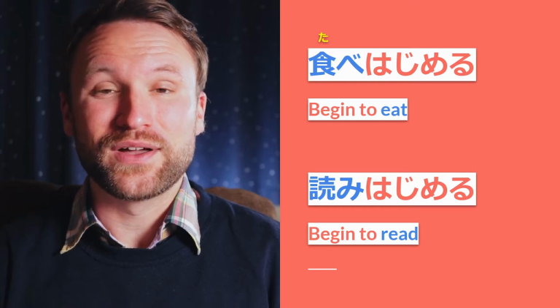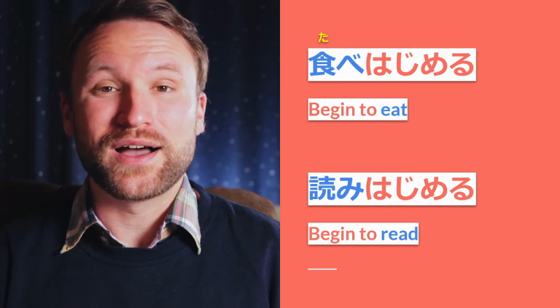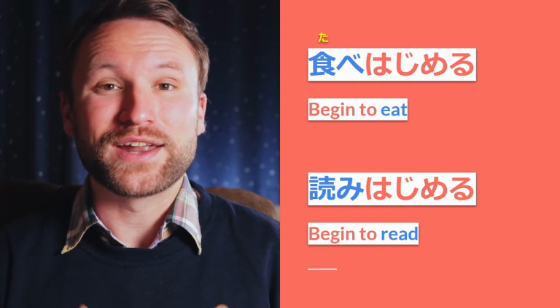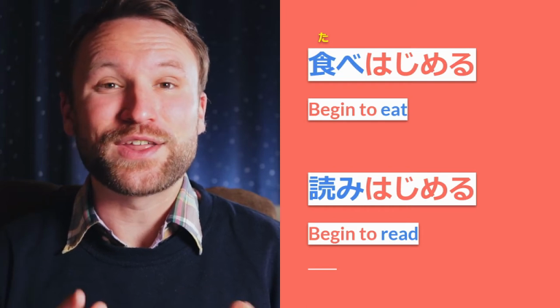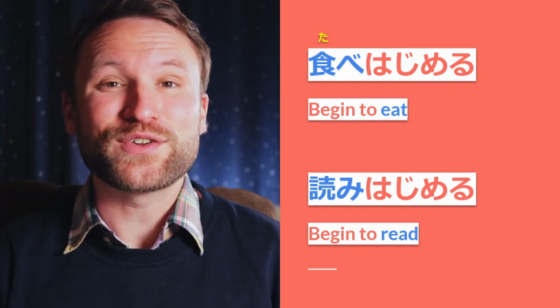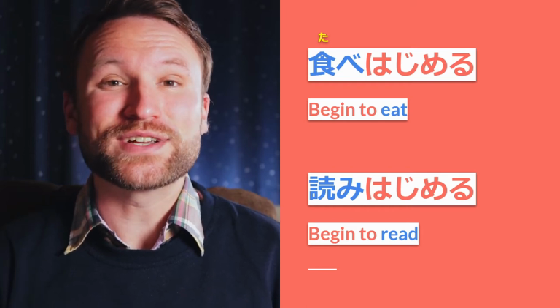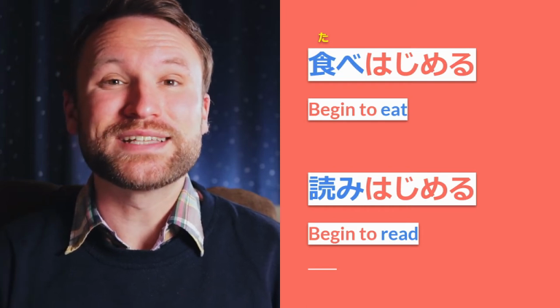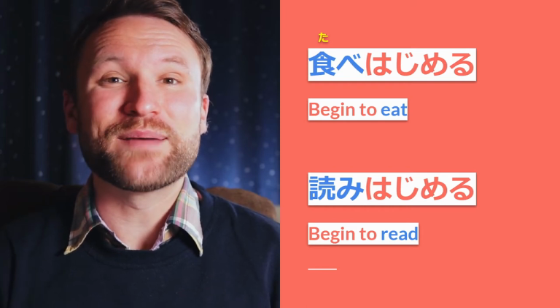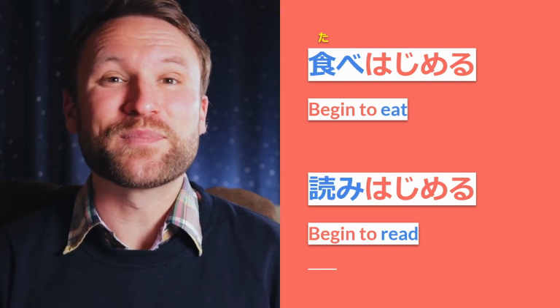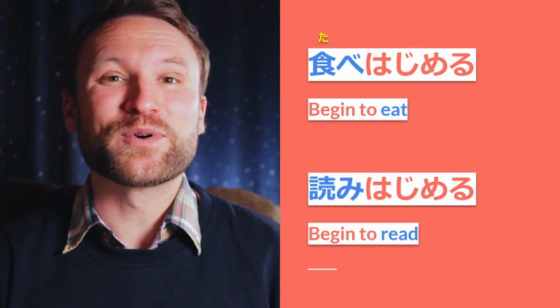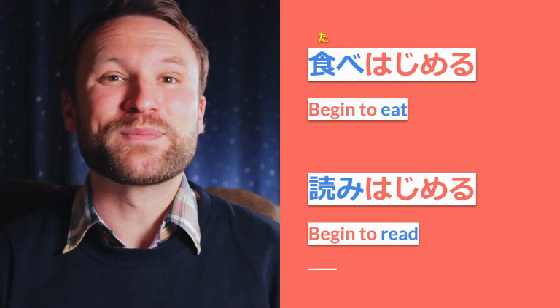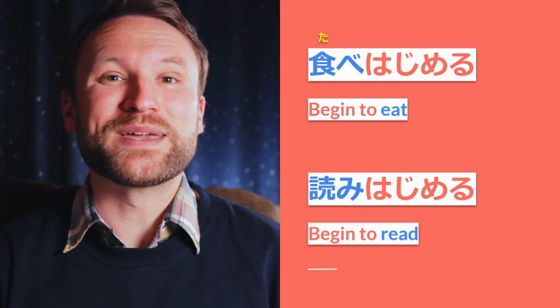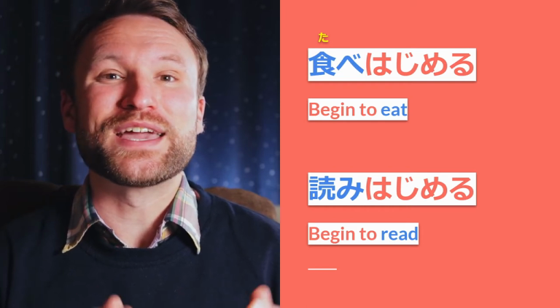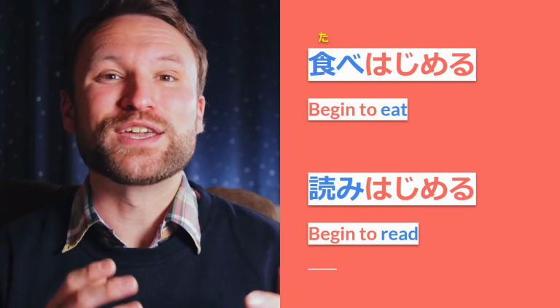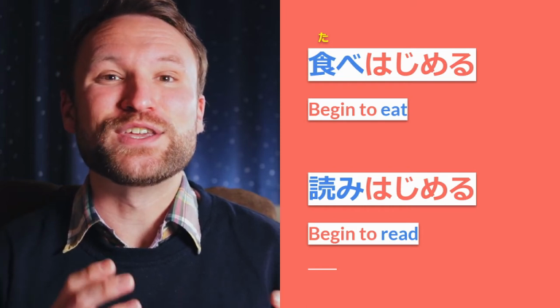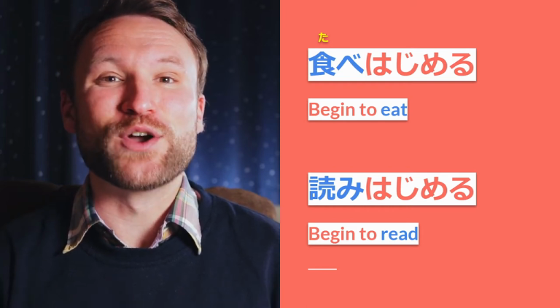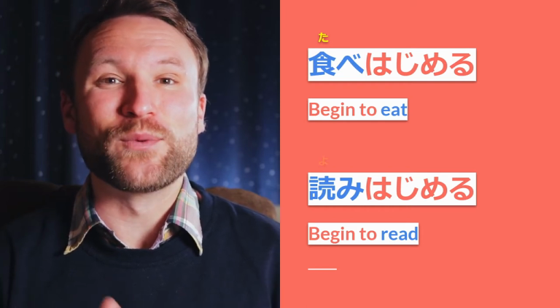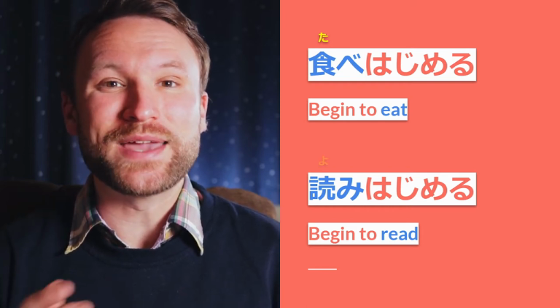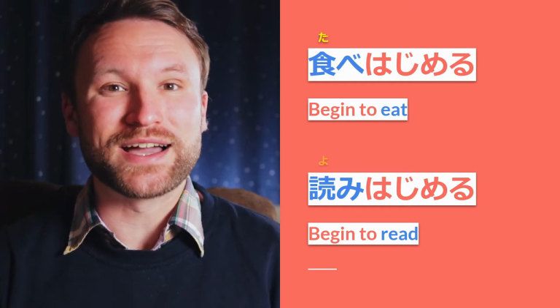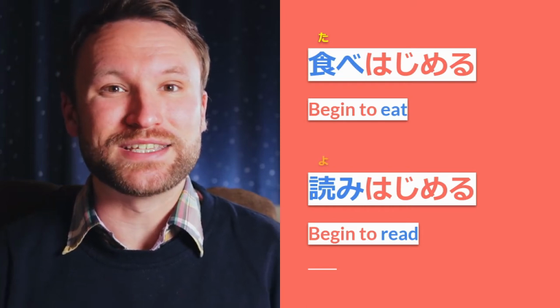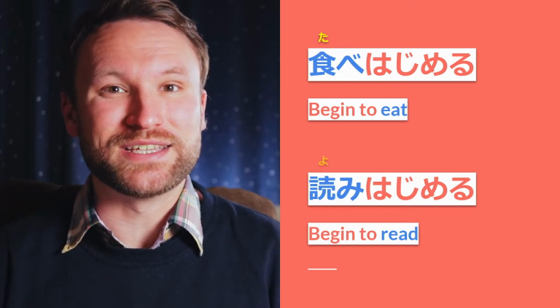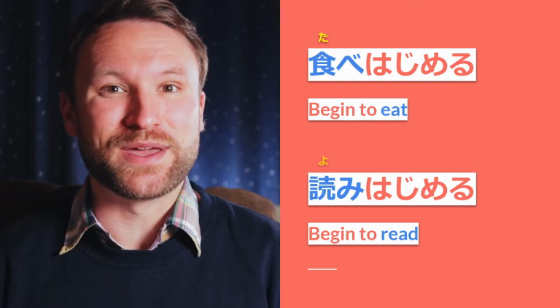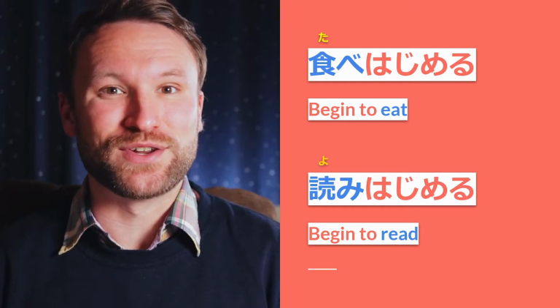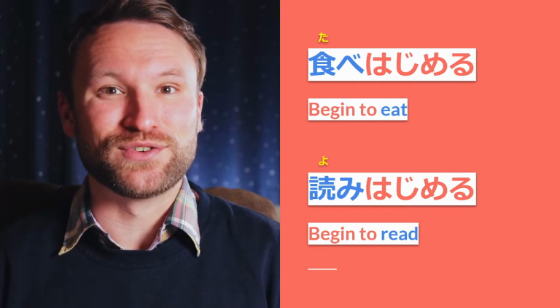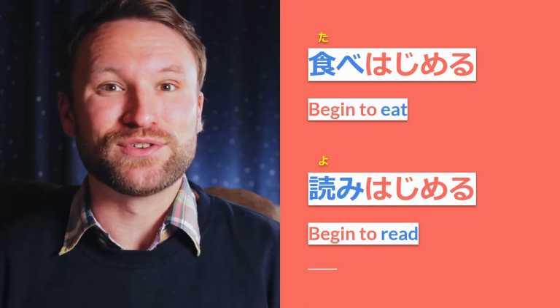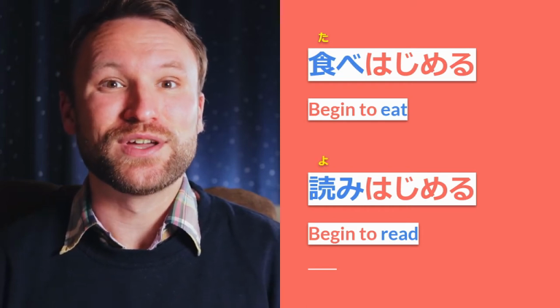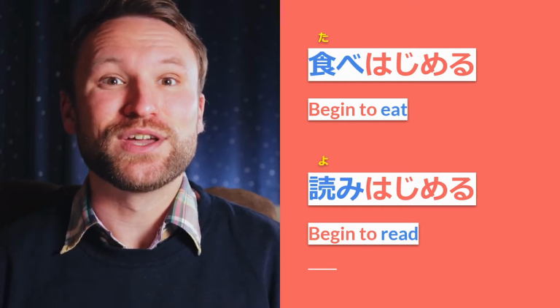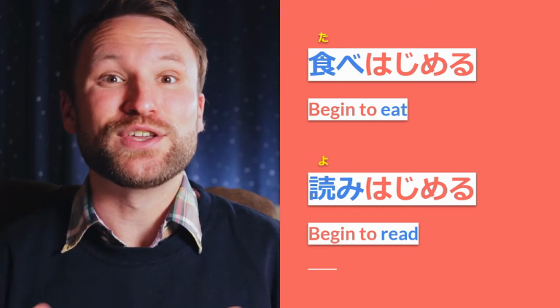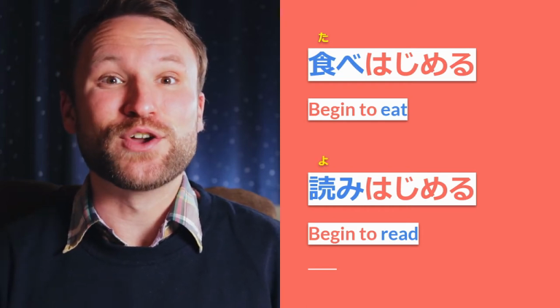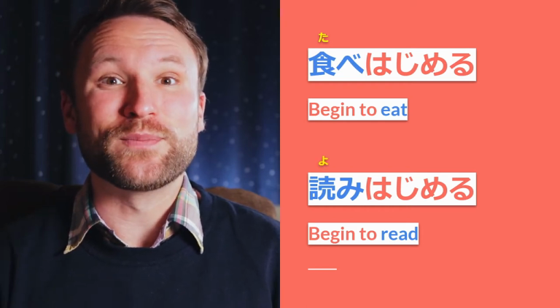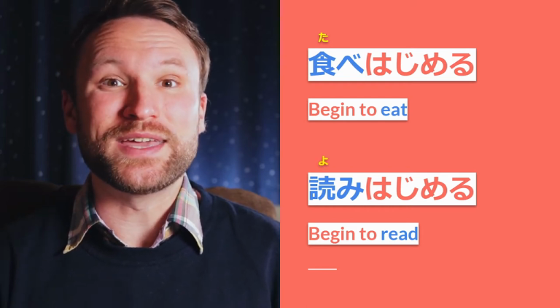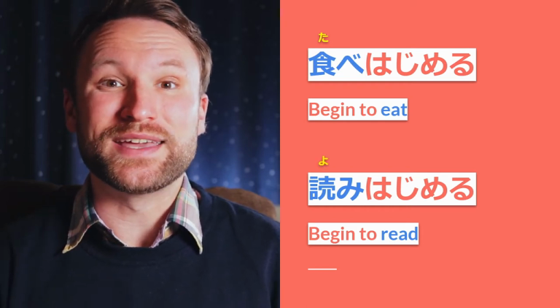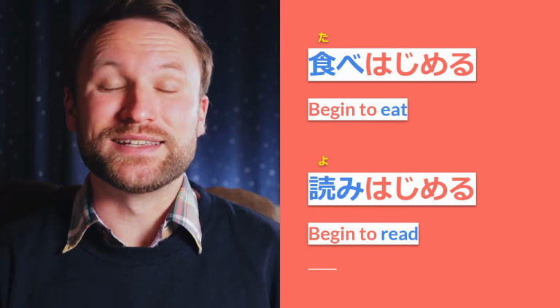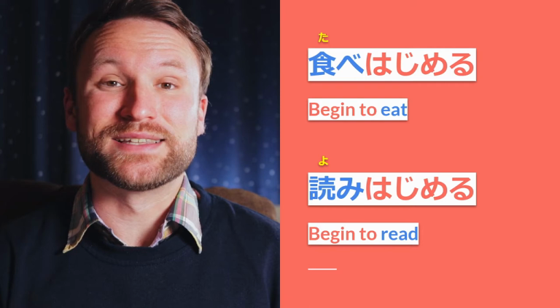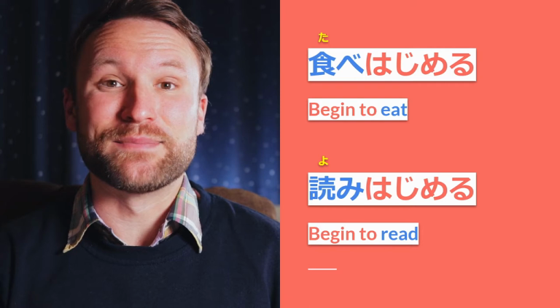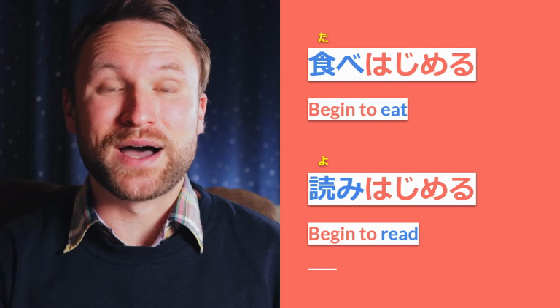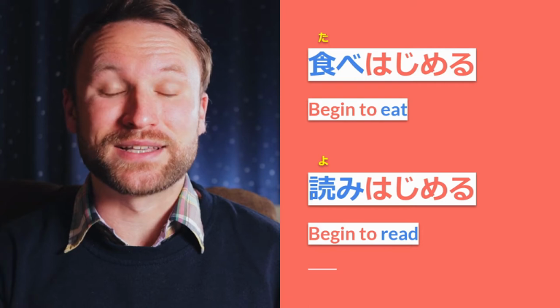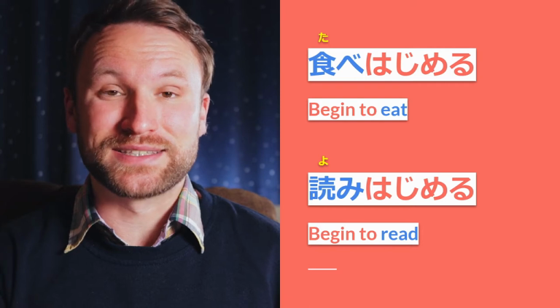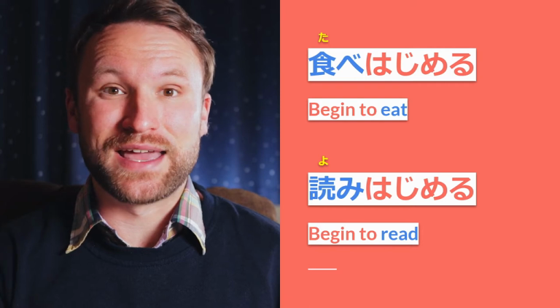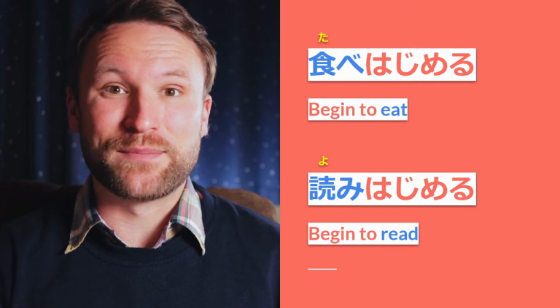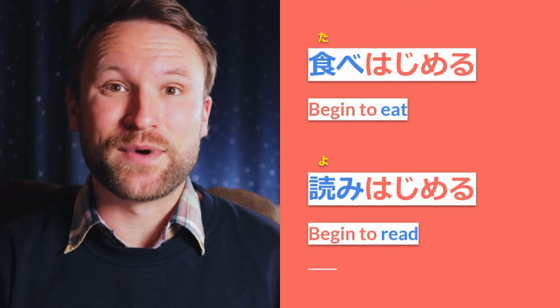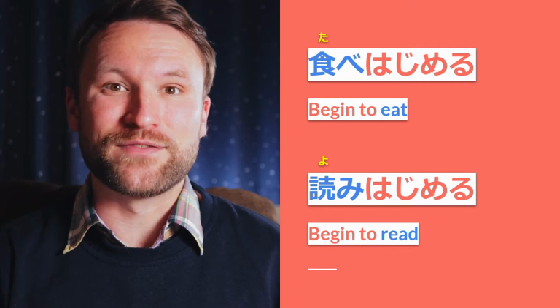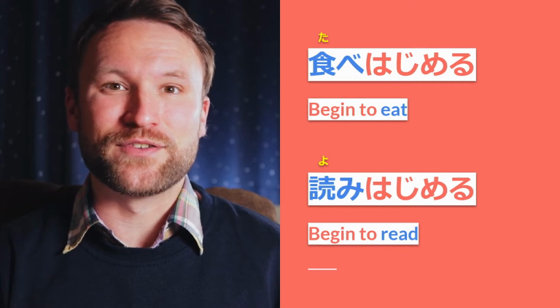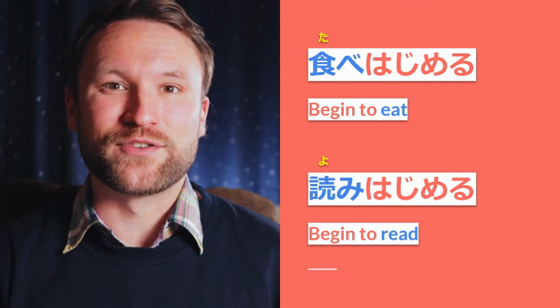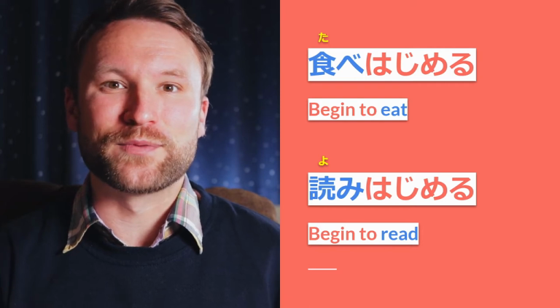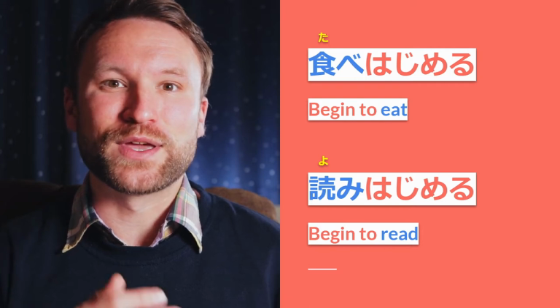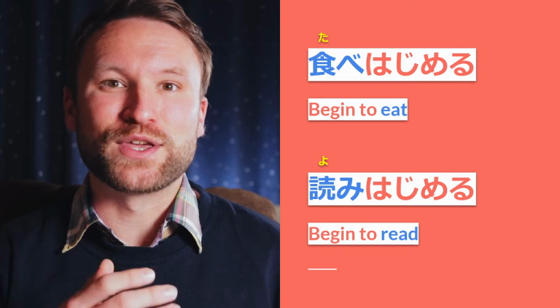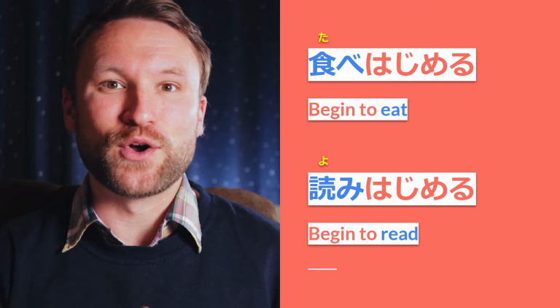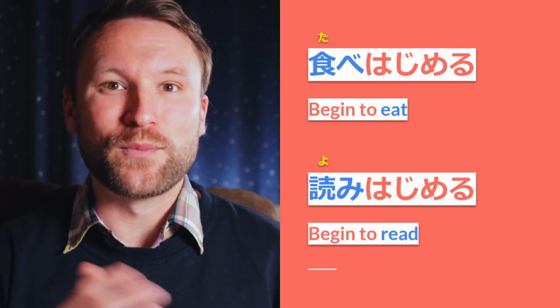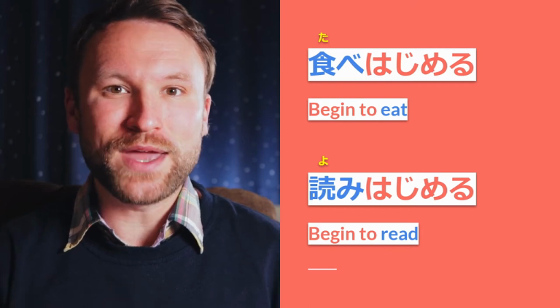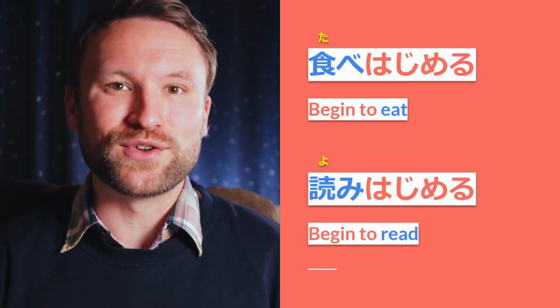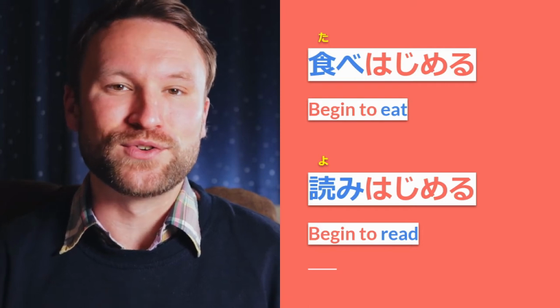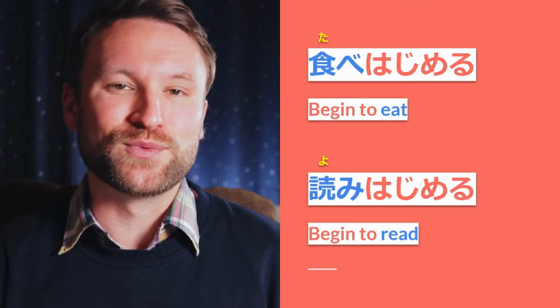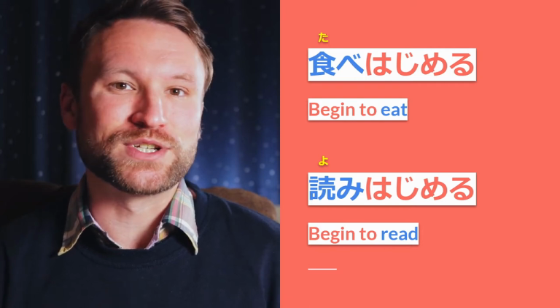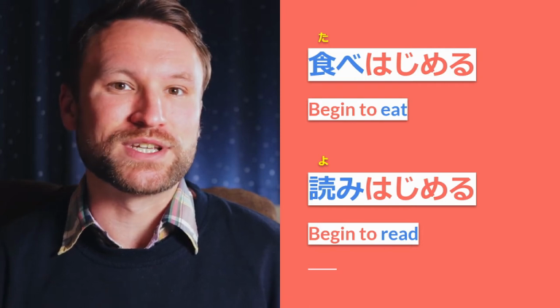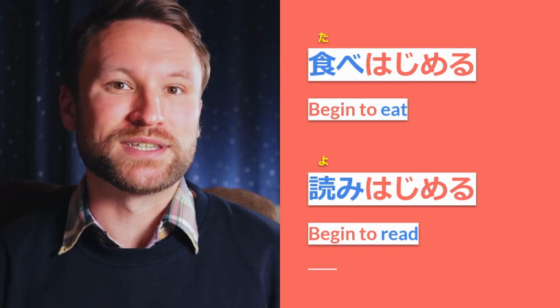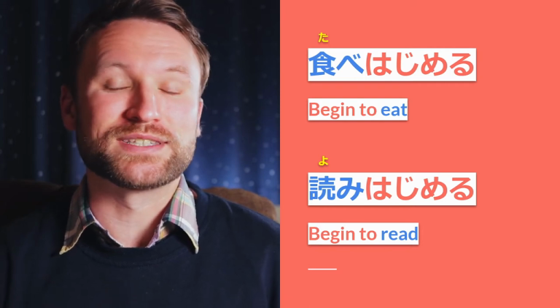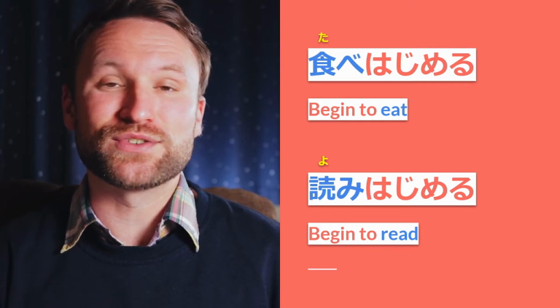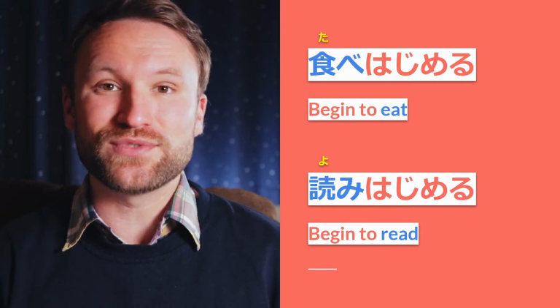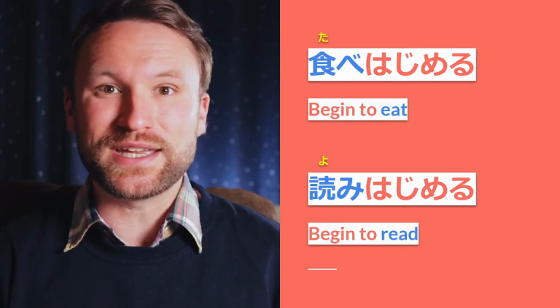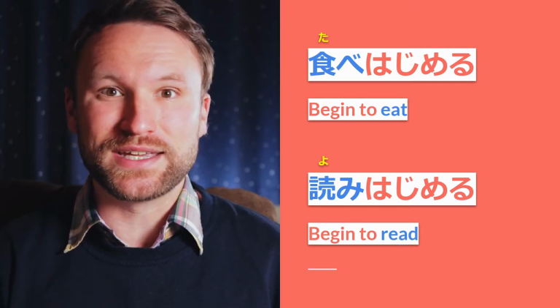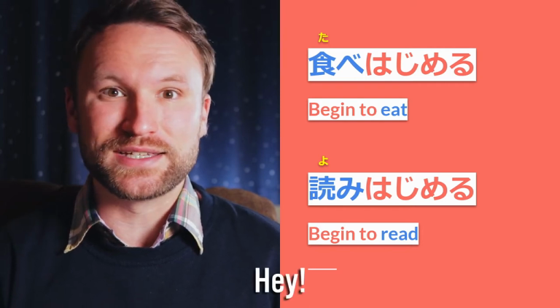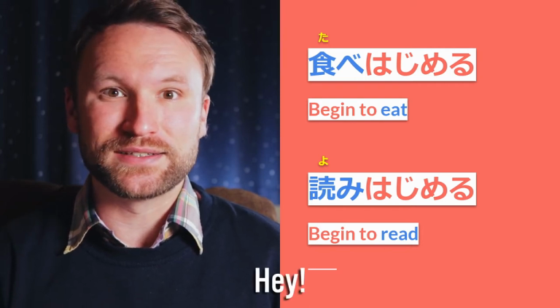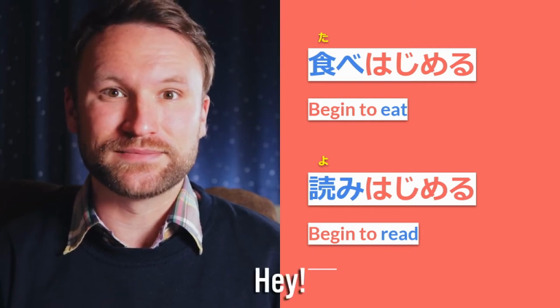Another example would be yomihajimeru. Yomi is the masu stem of the verb yomu, which means 'to read.'